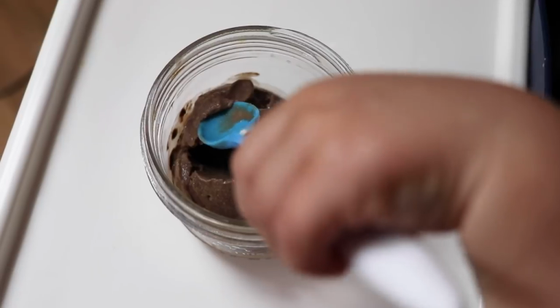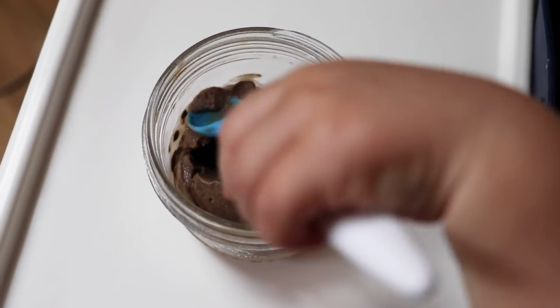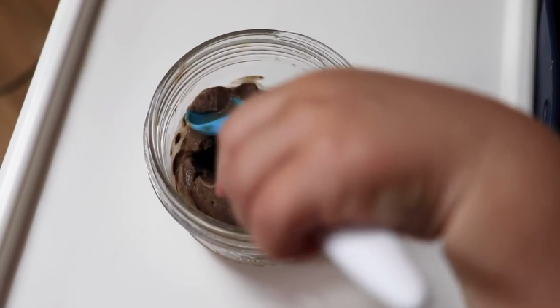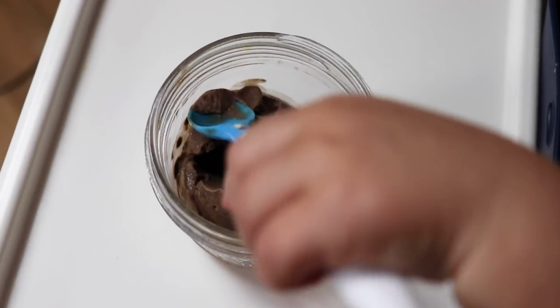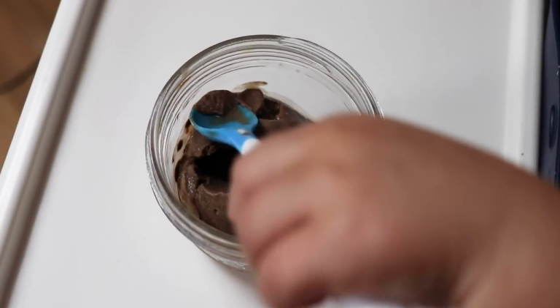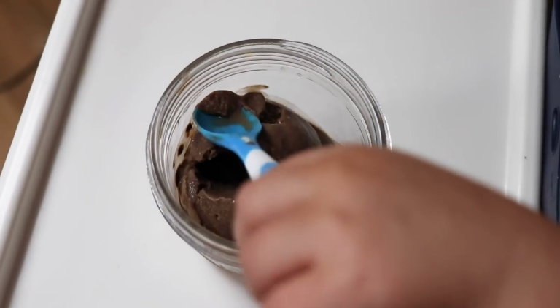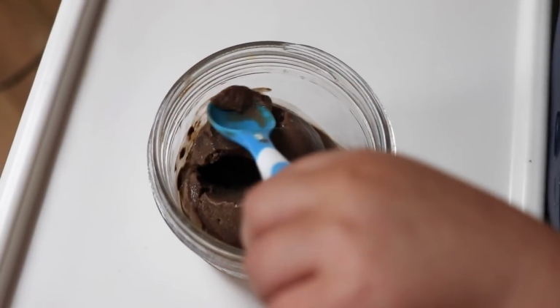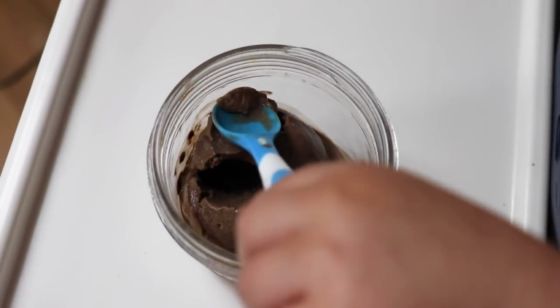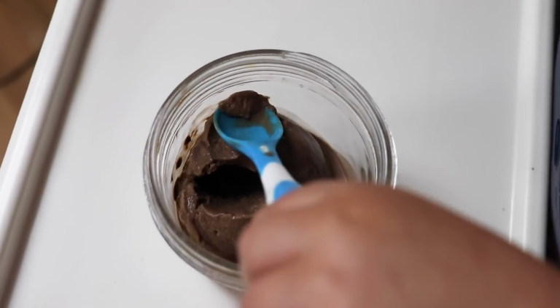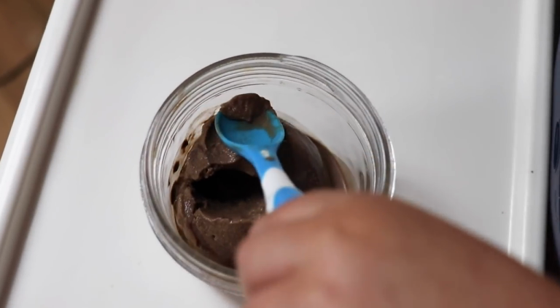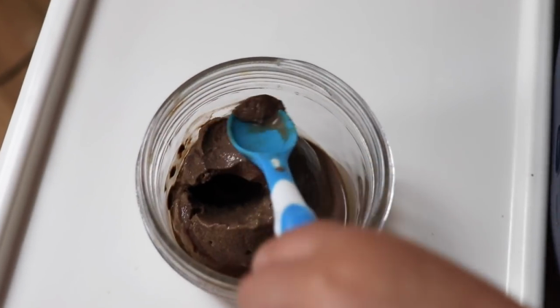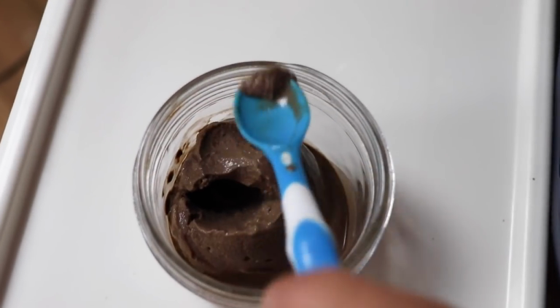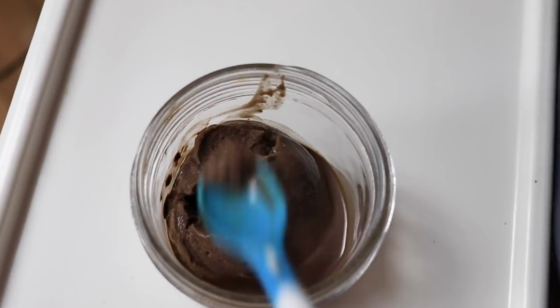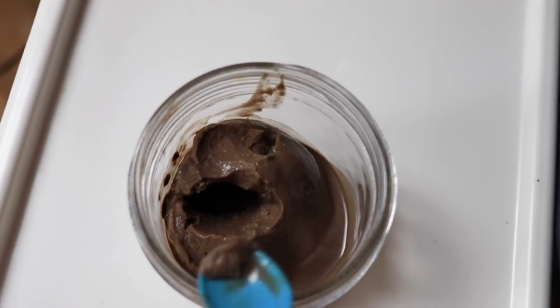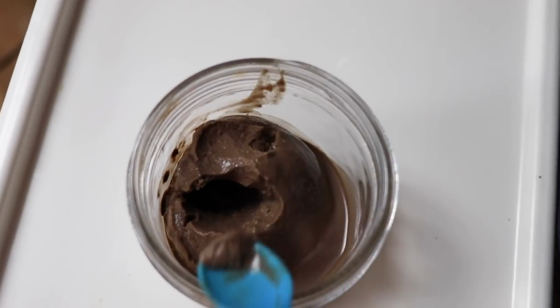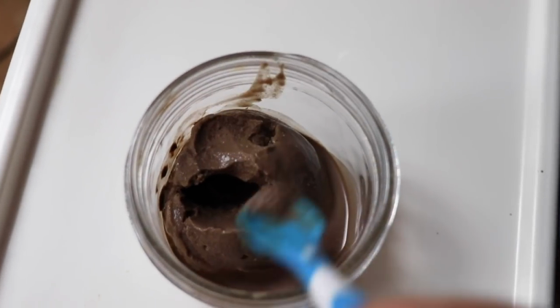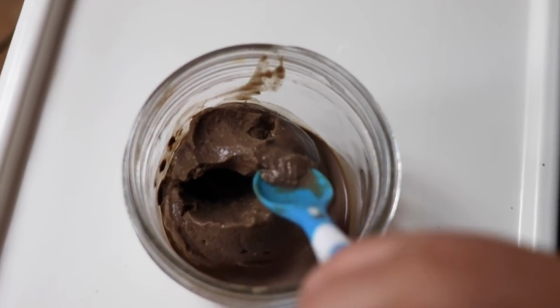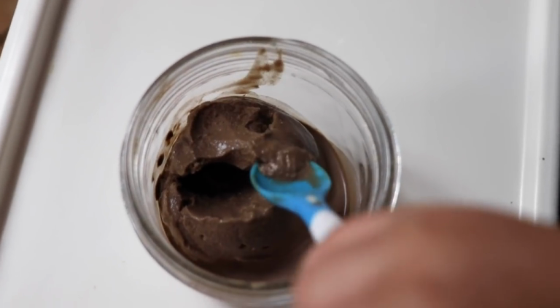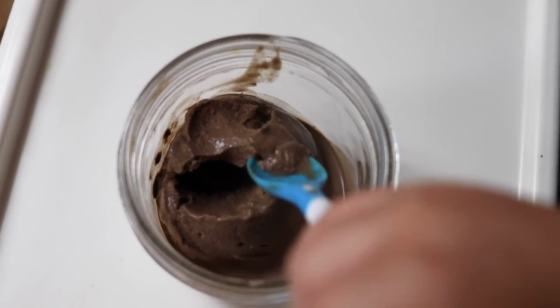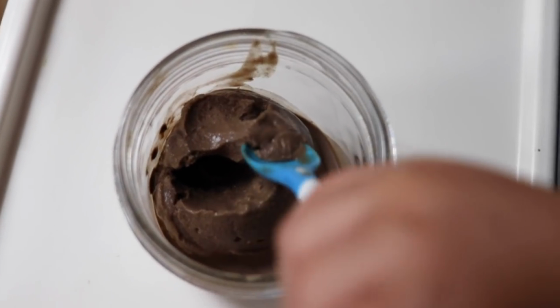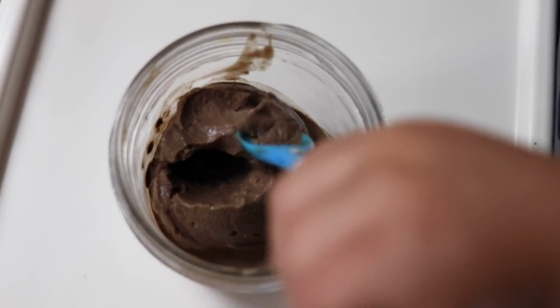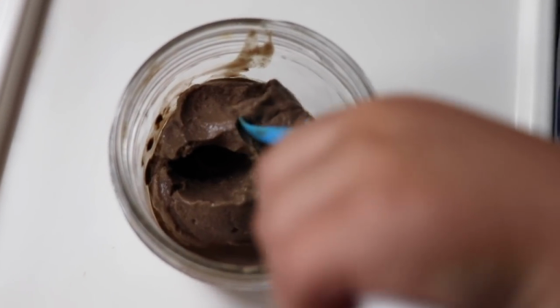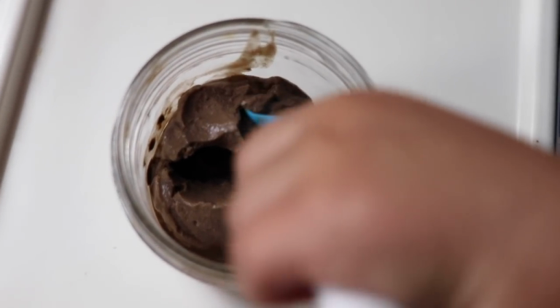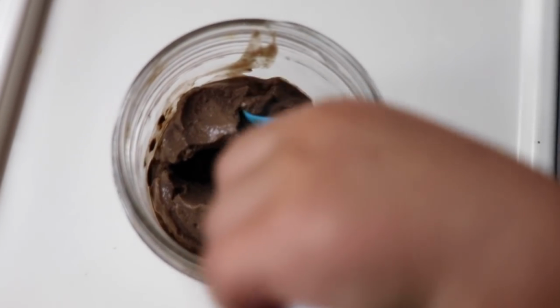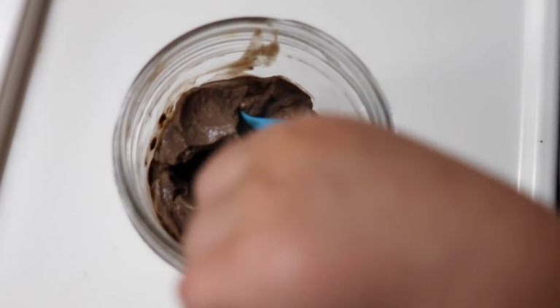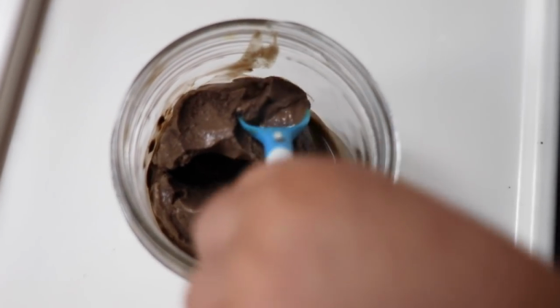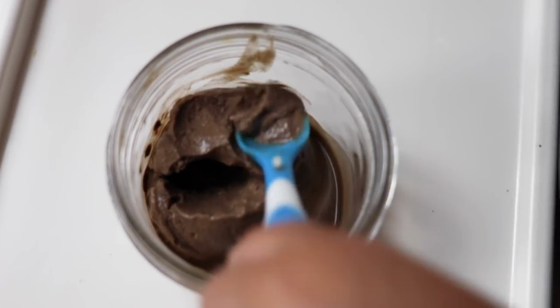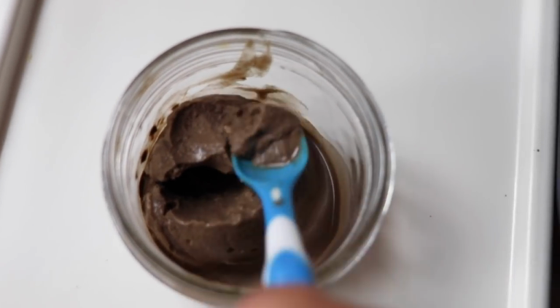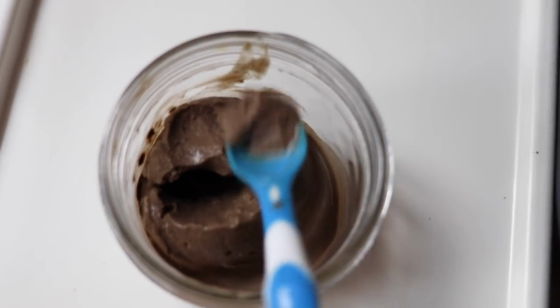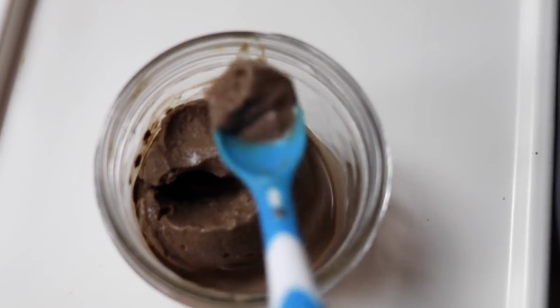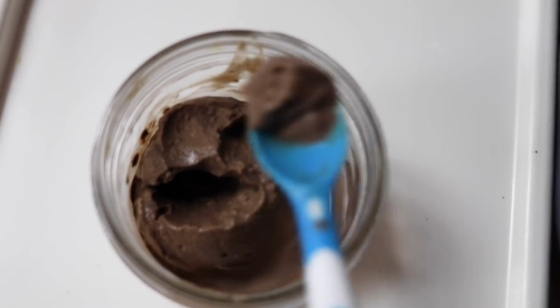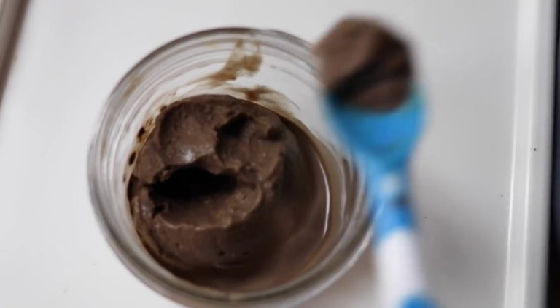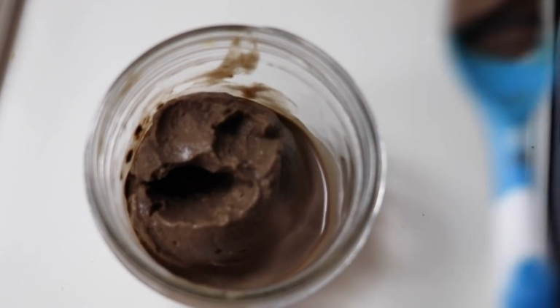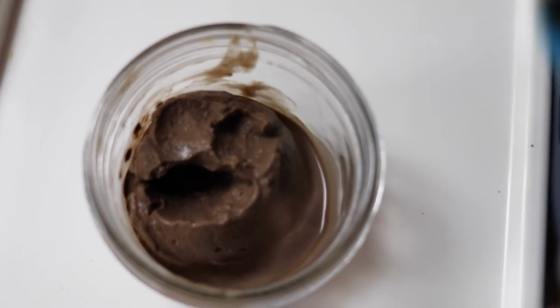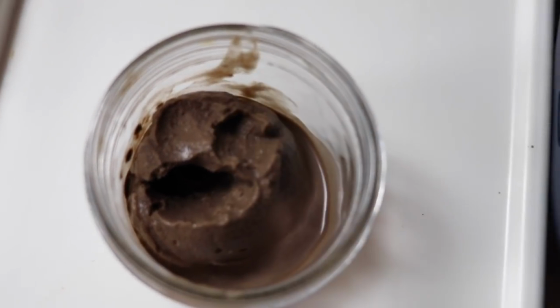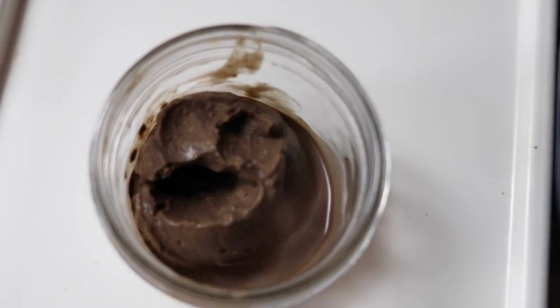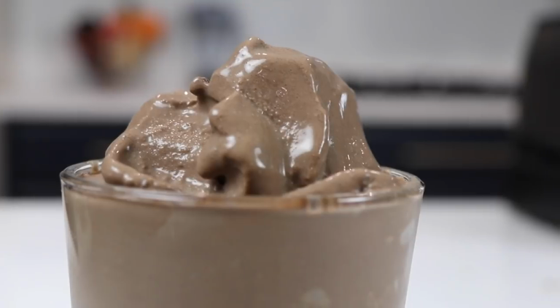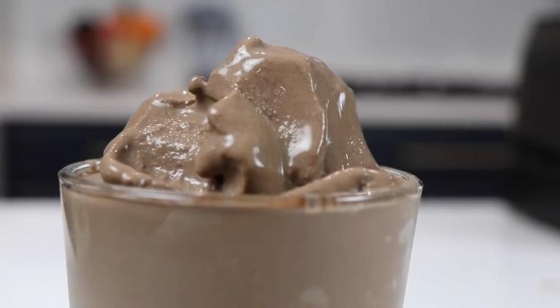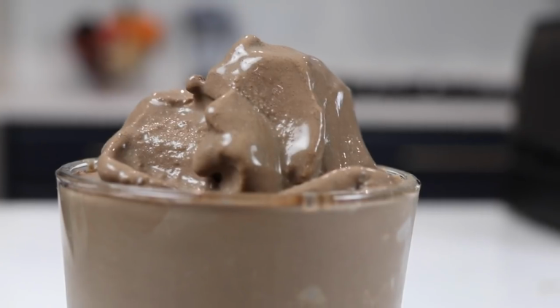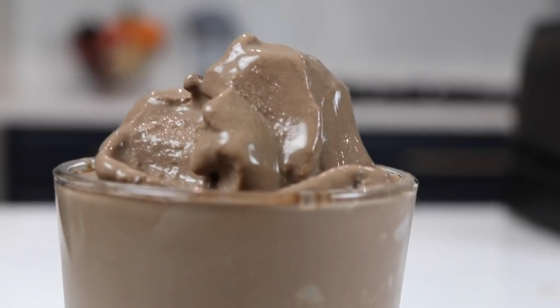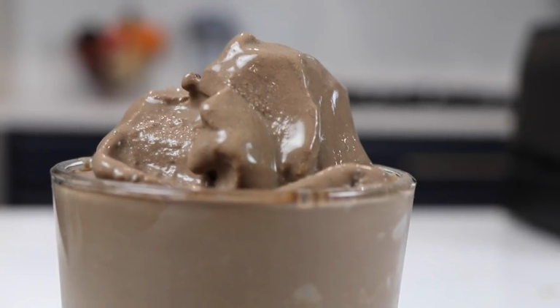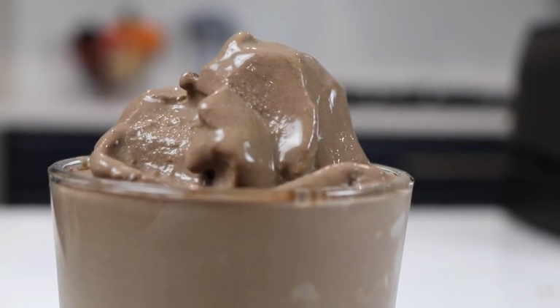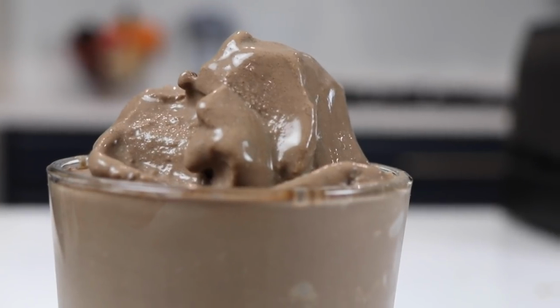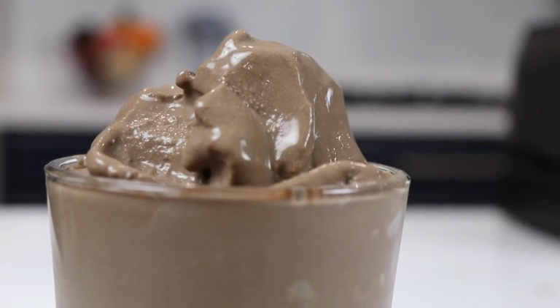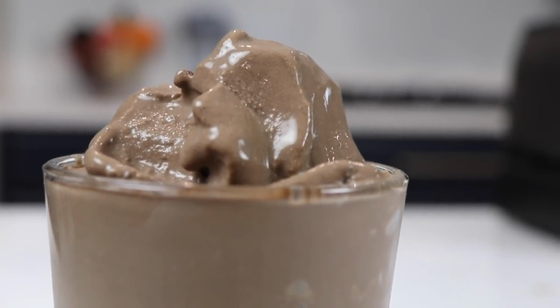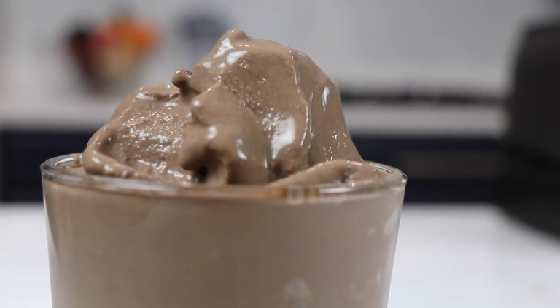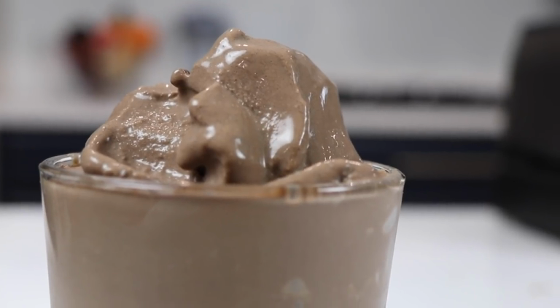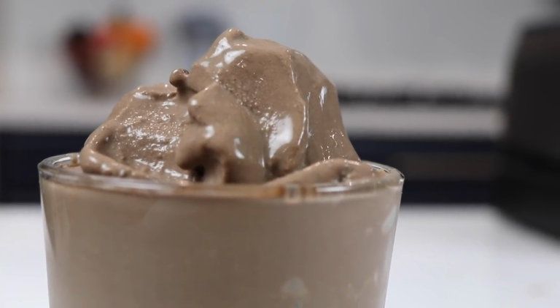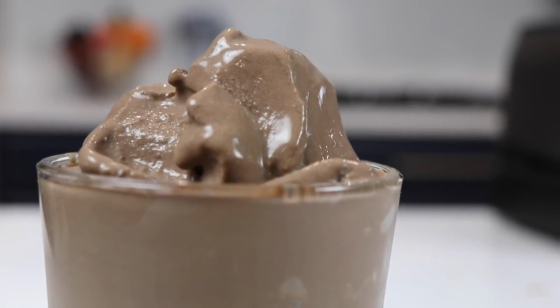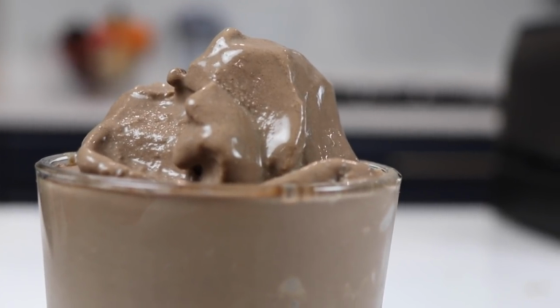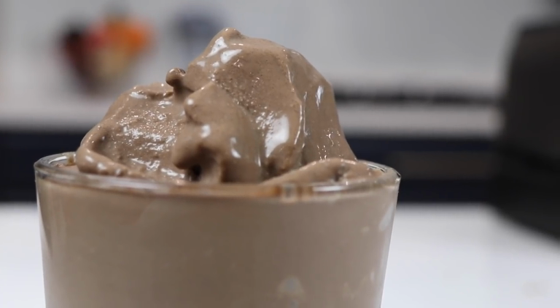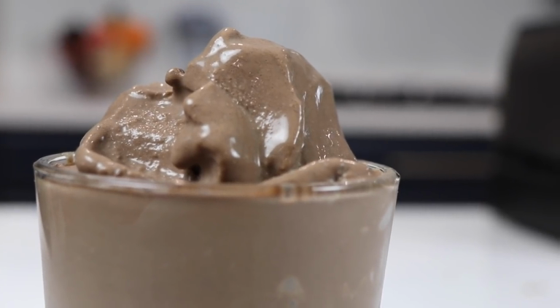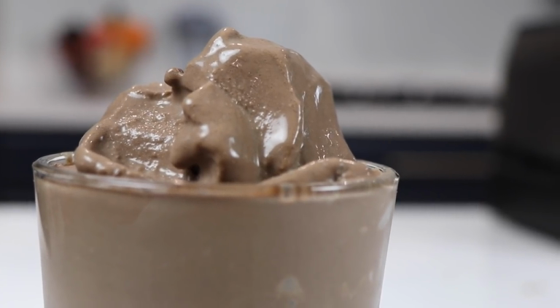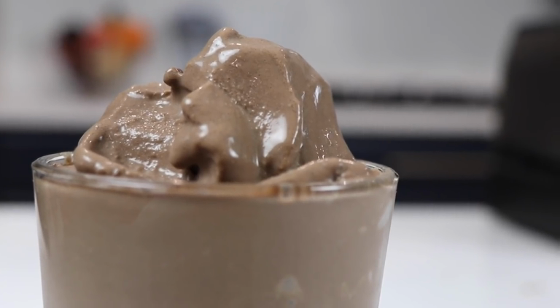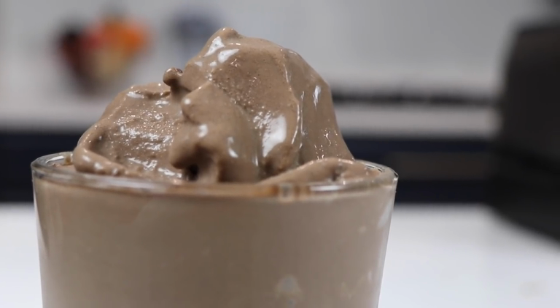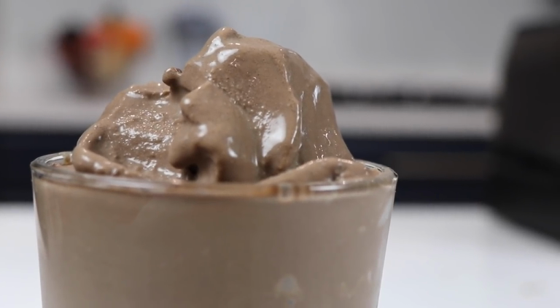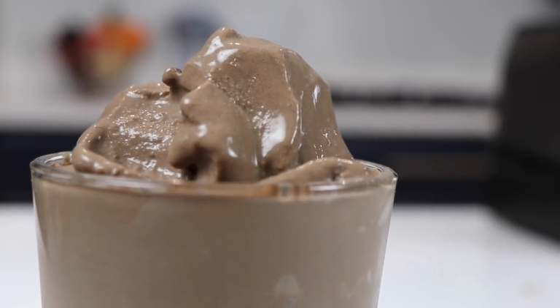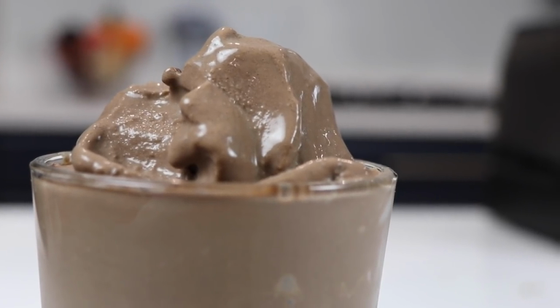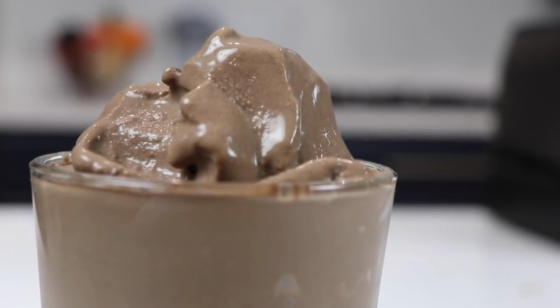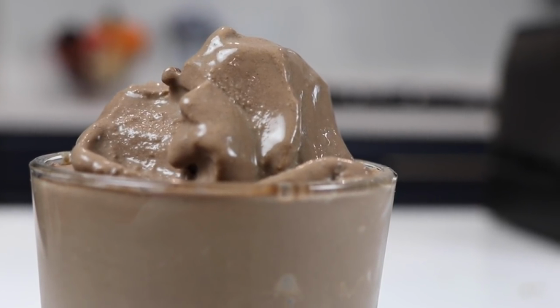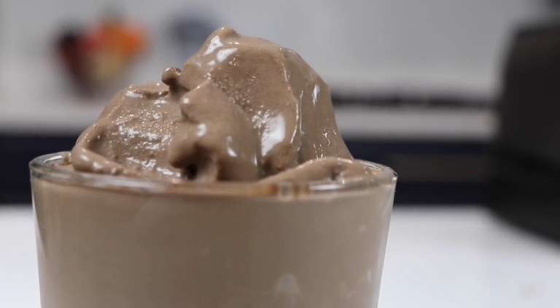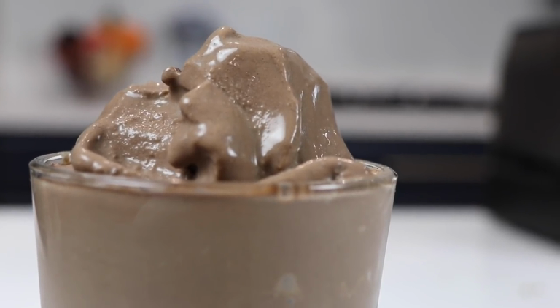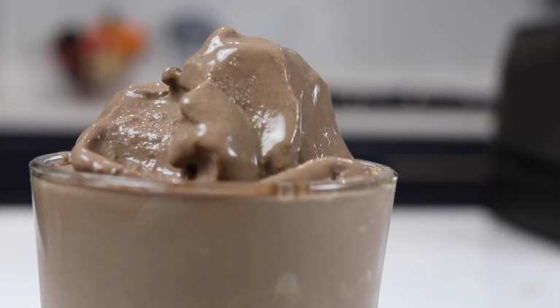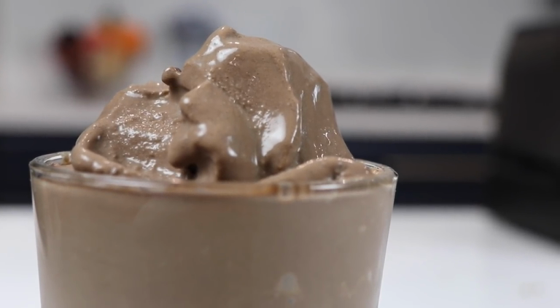I should mention this recipe is whole food, plant-based, keto, no sugar added, dairy-free, vegan, and still such a tasty Vitamix recipe.